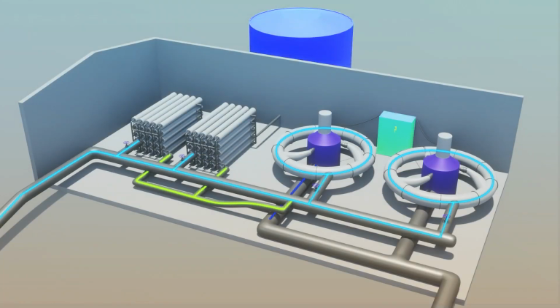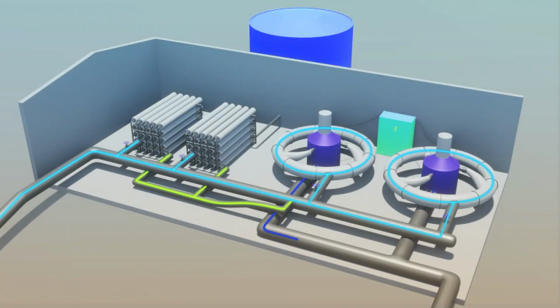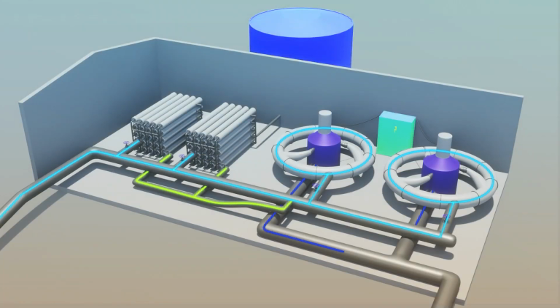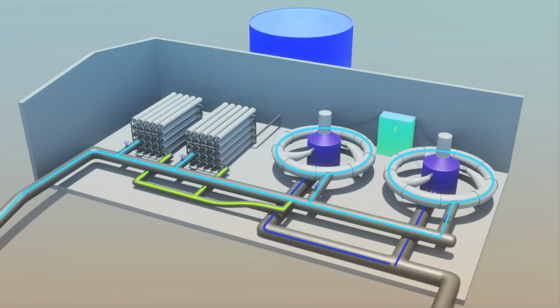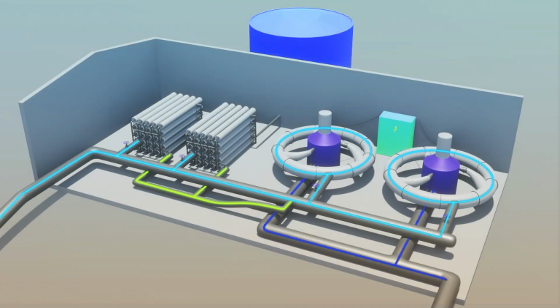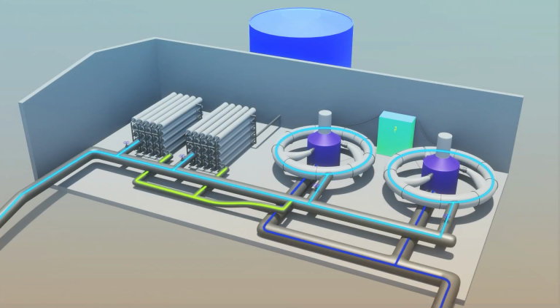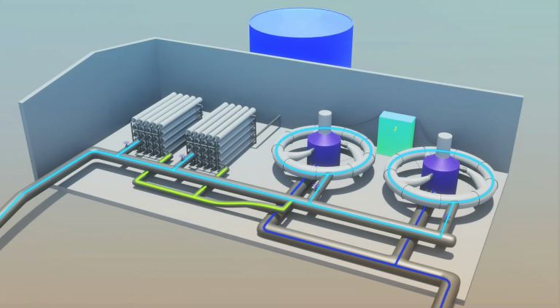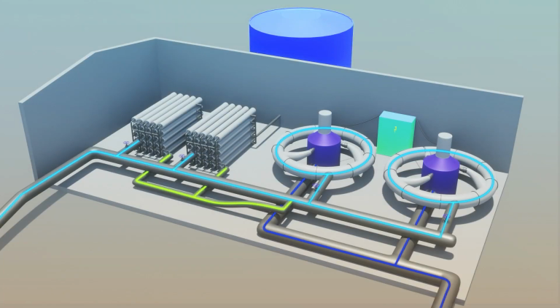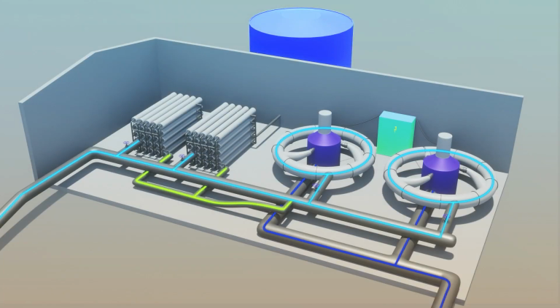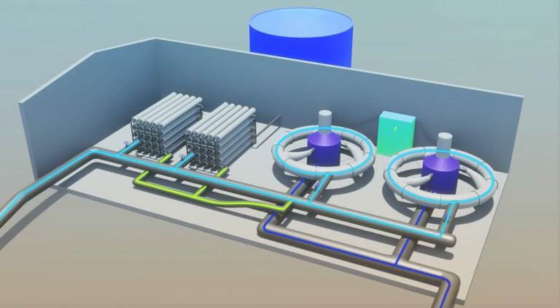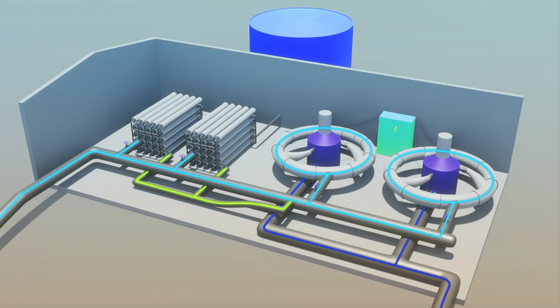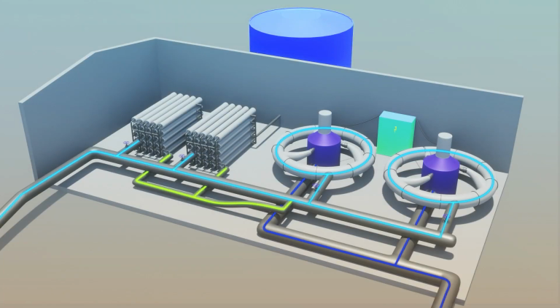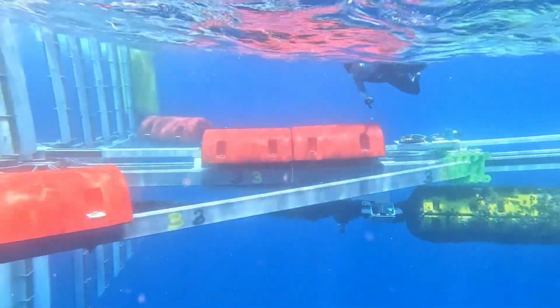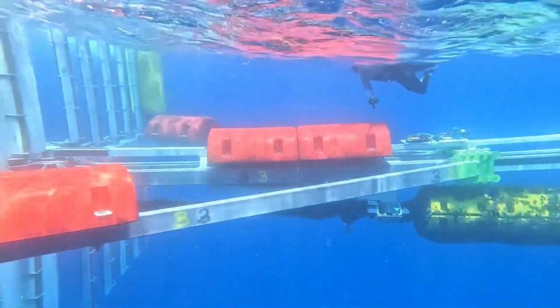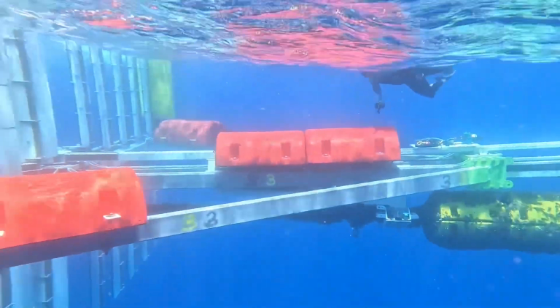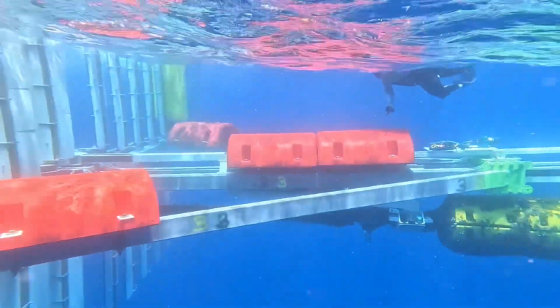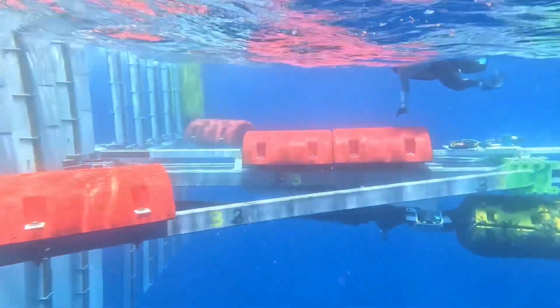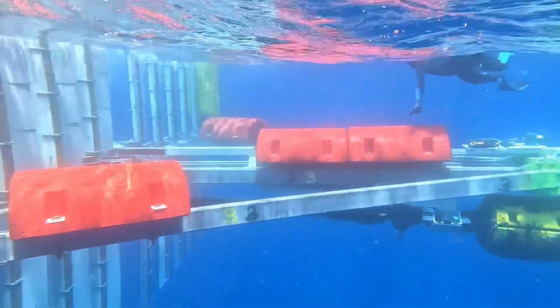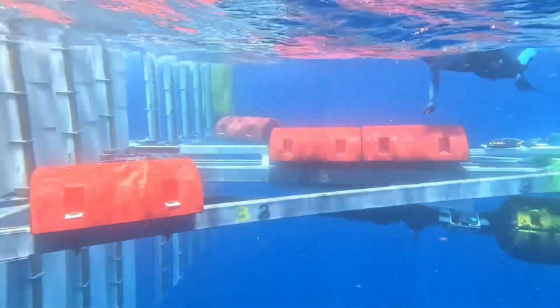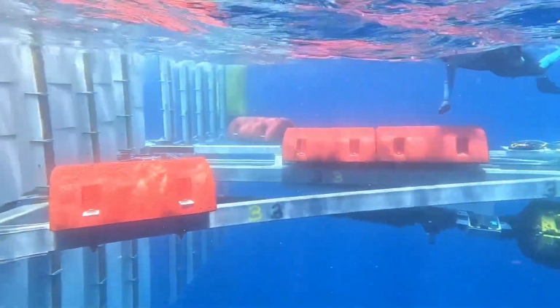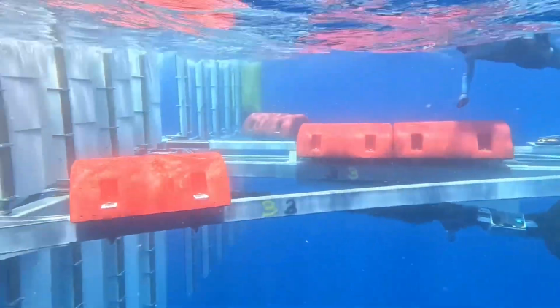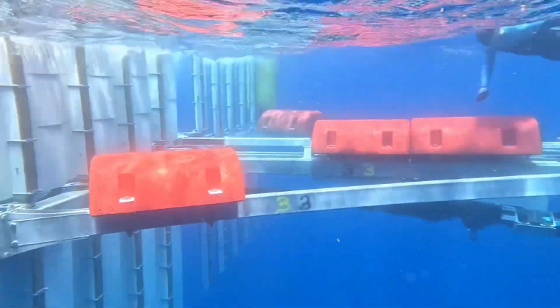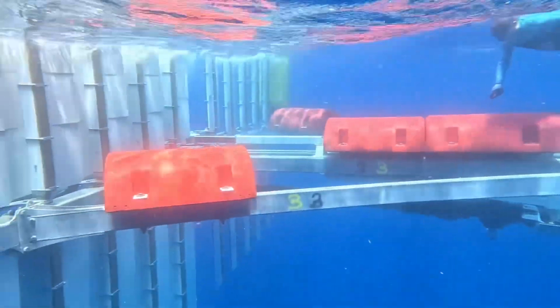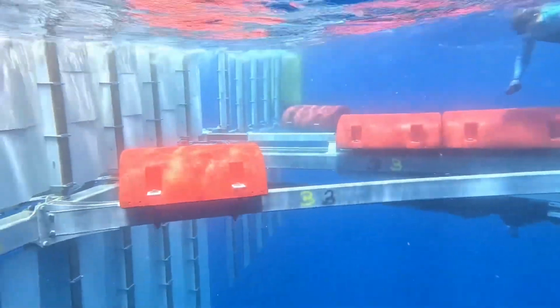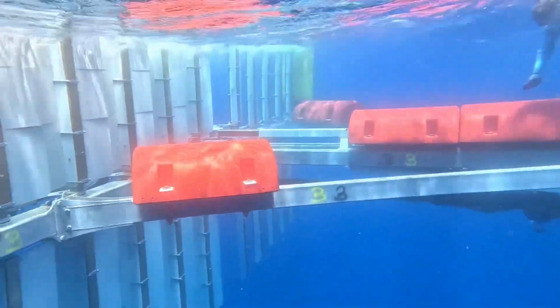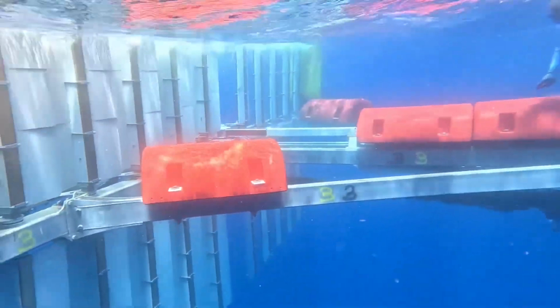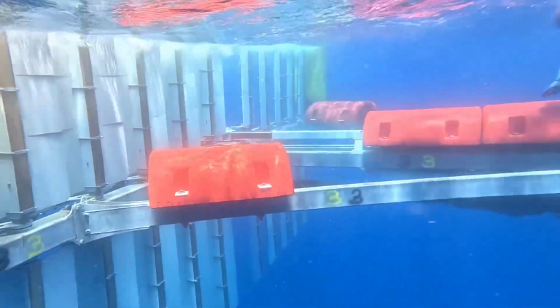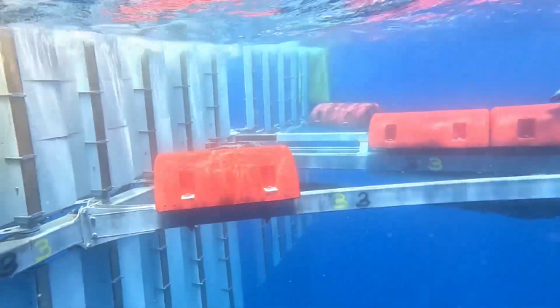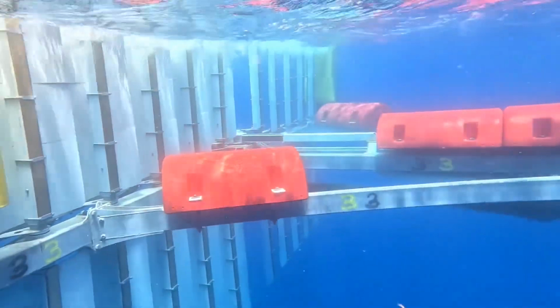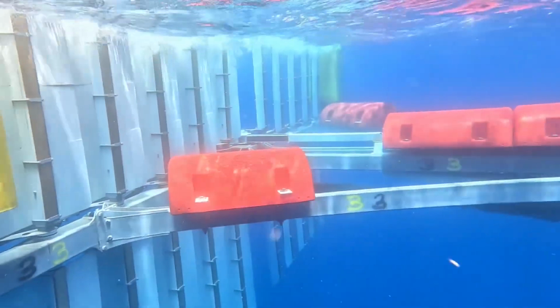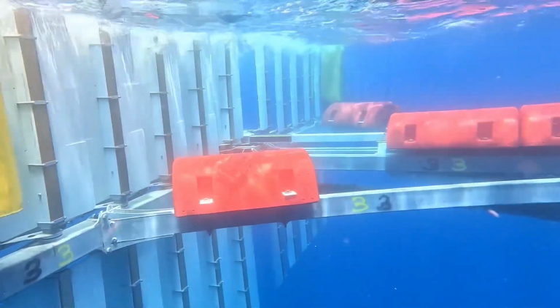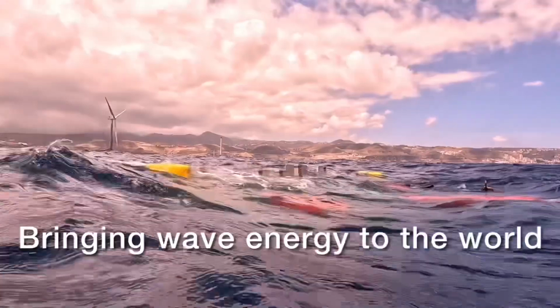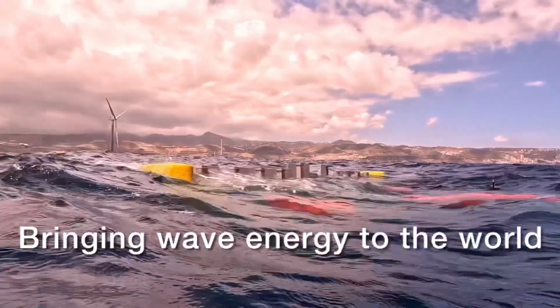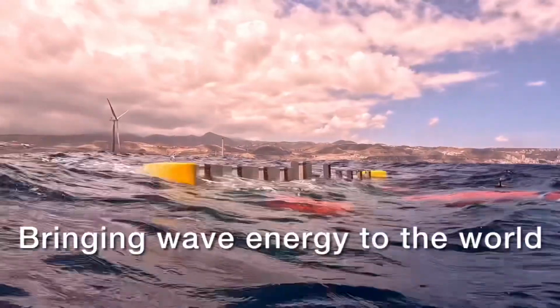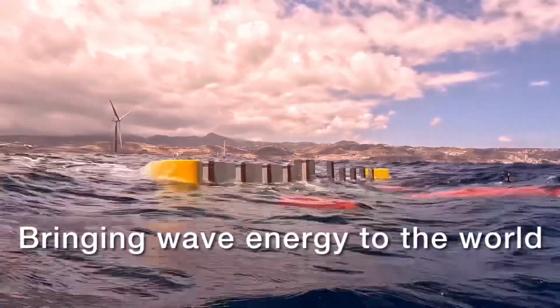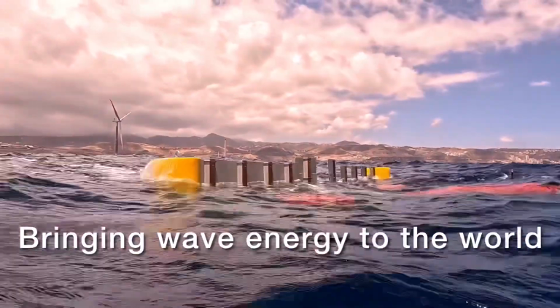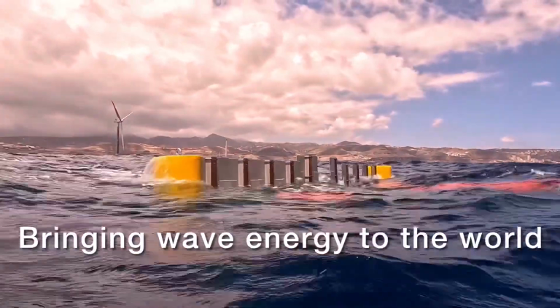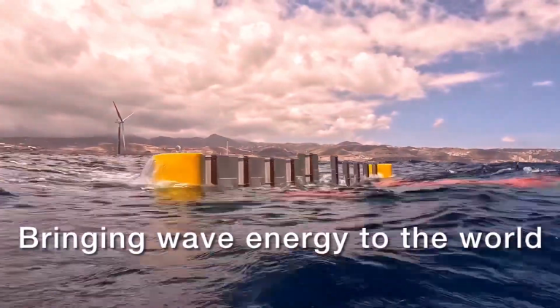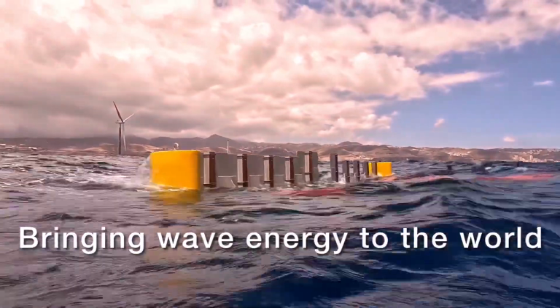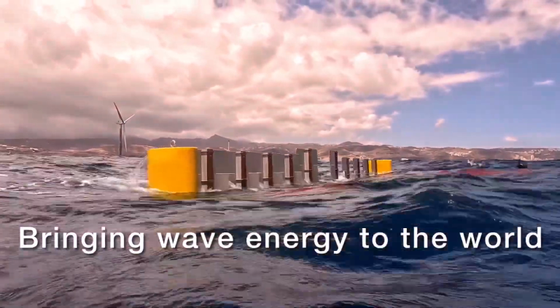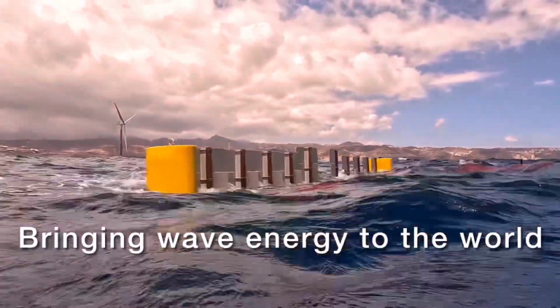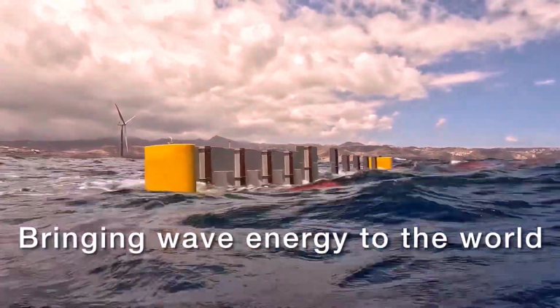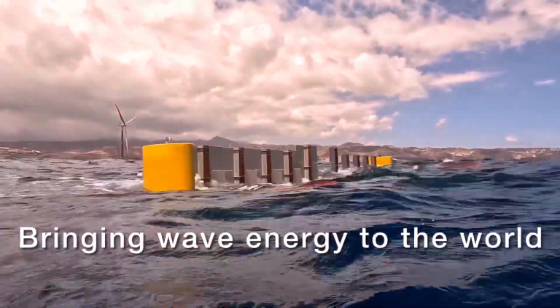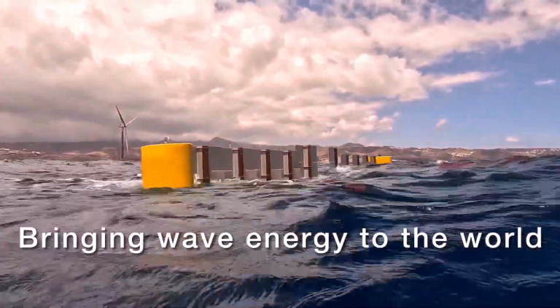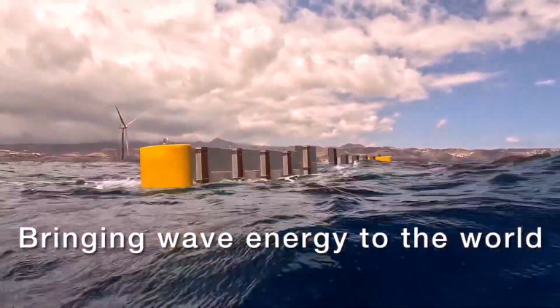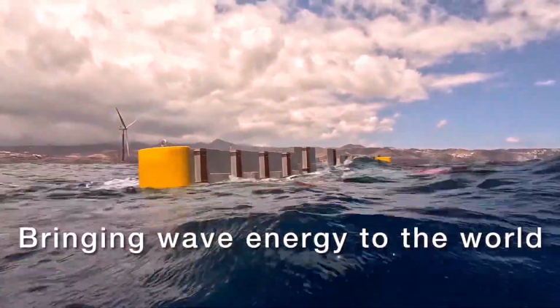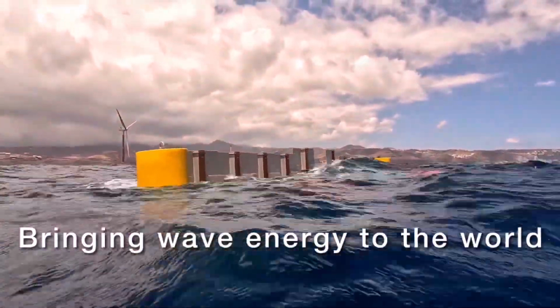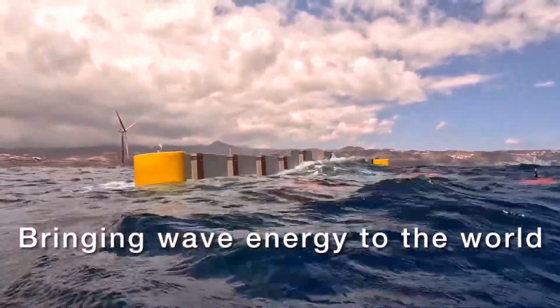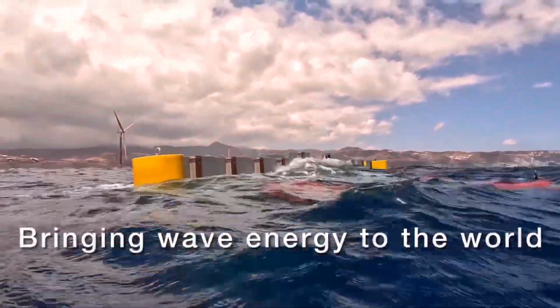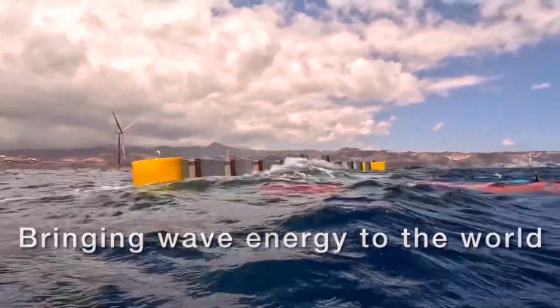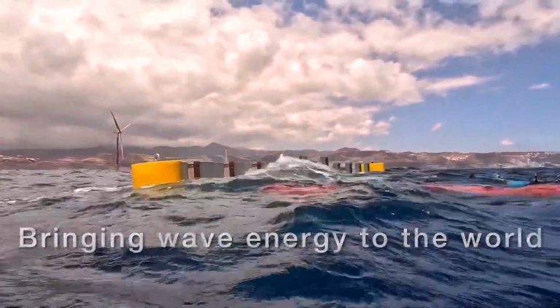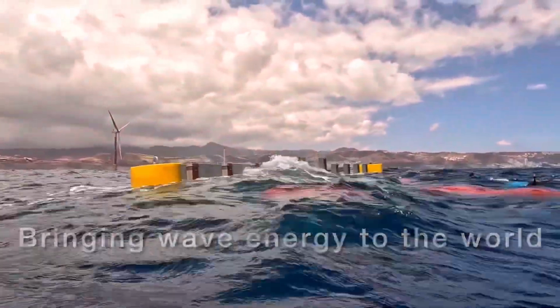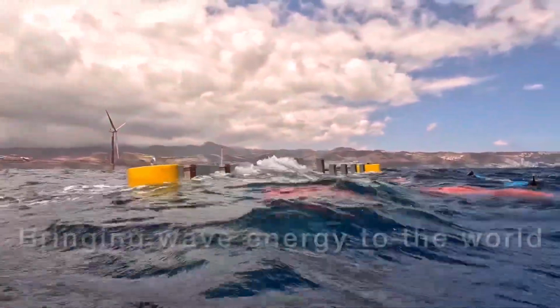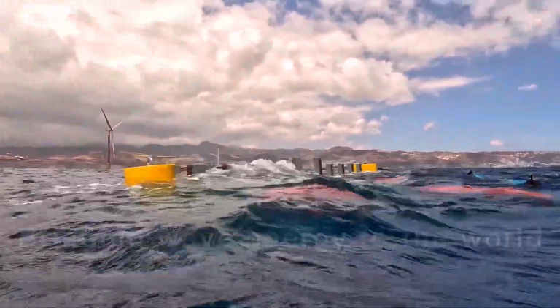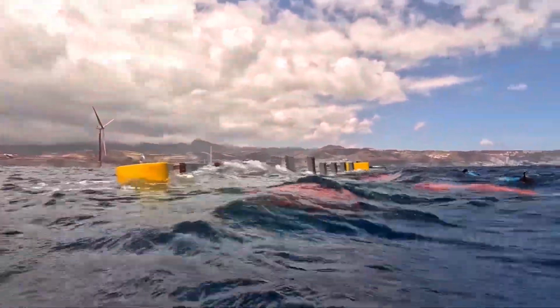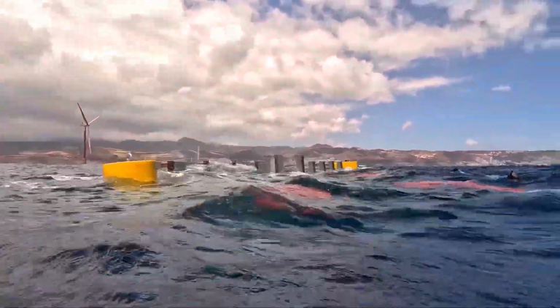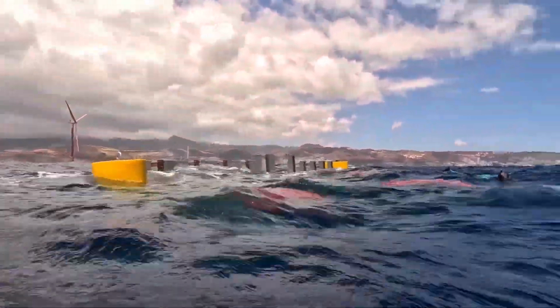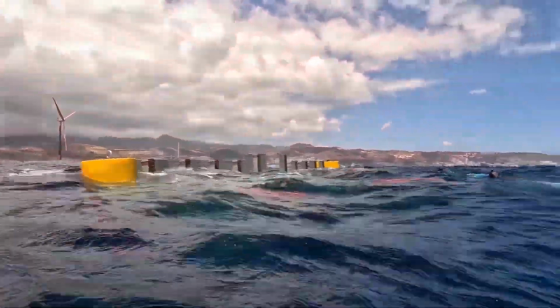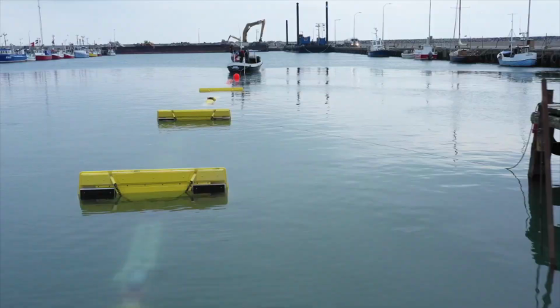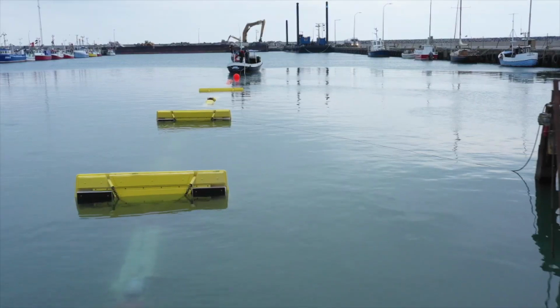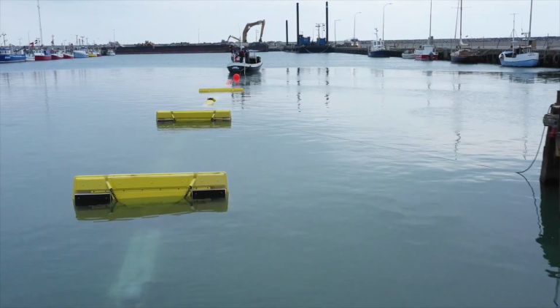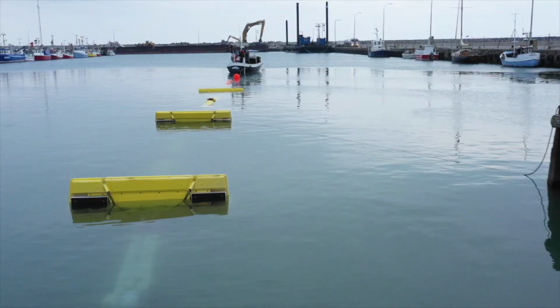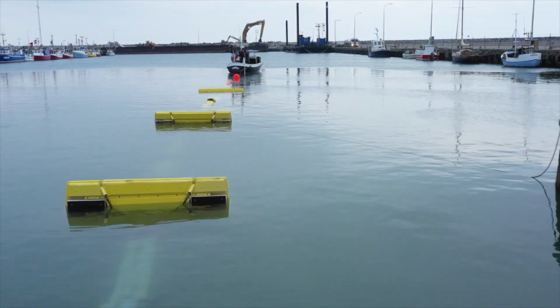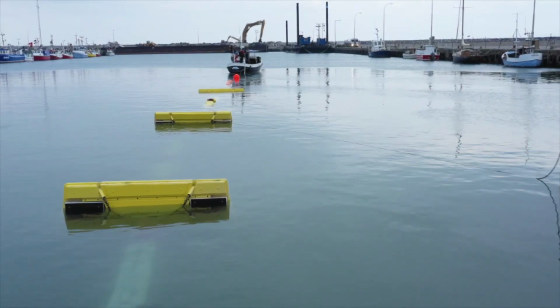Currently, the technology is being tested off the coast of Spain, and in time it could disrupt the market for fuel made from oil.